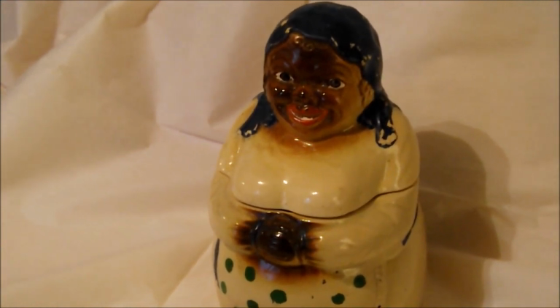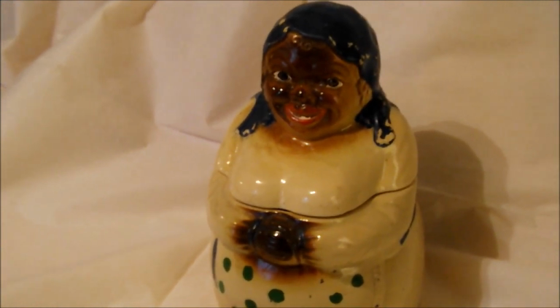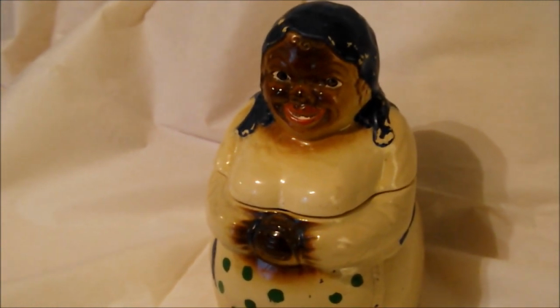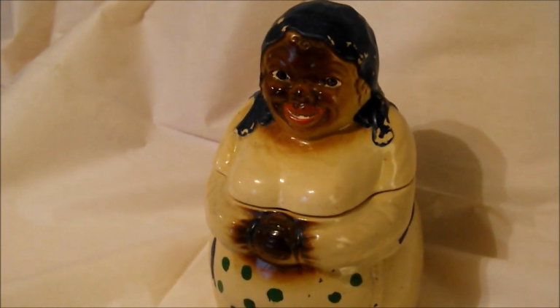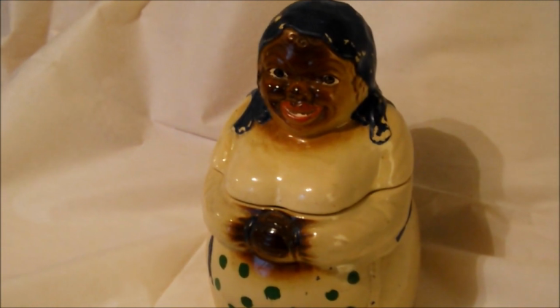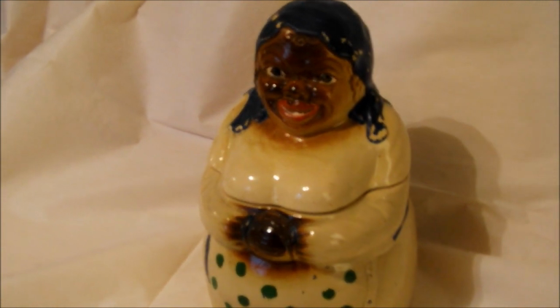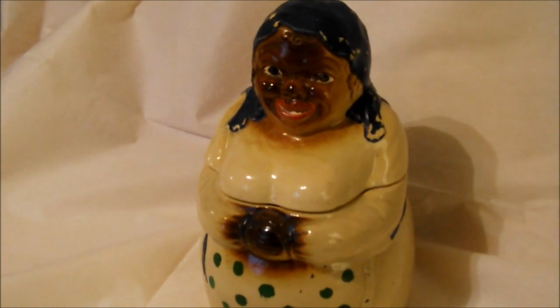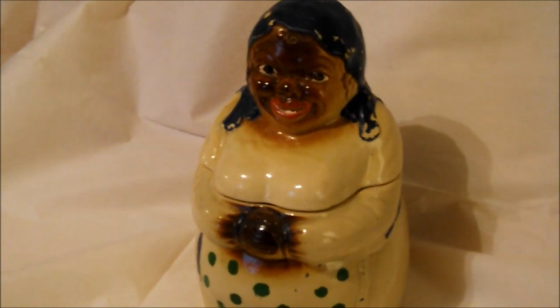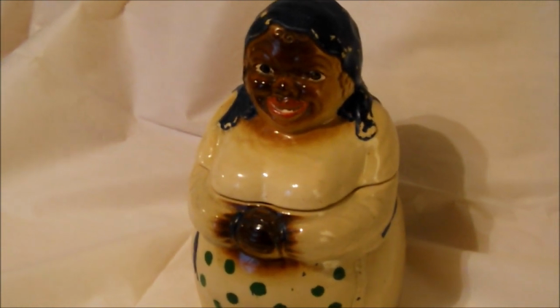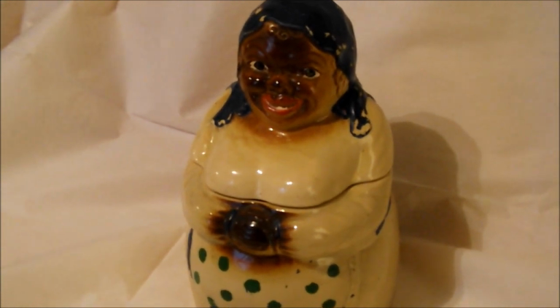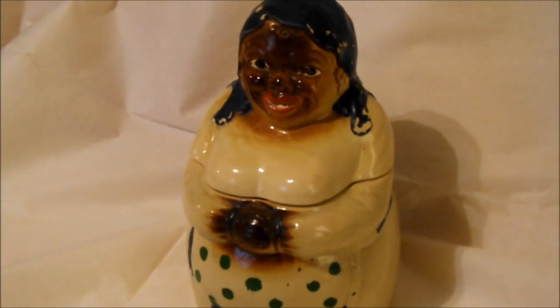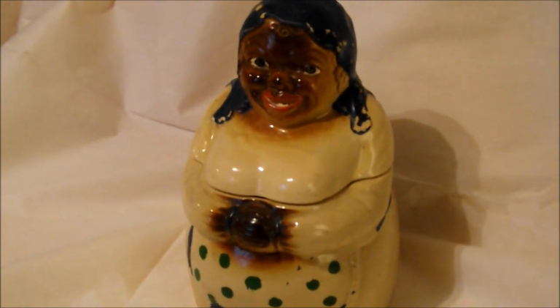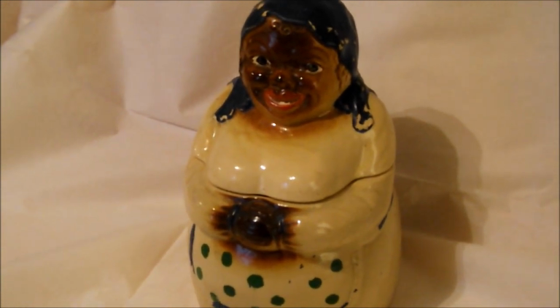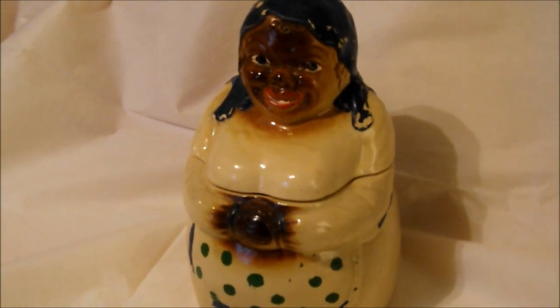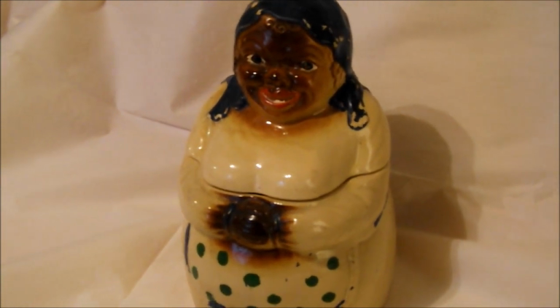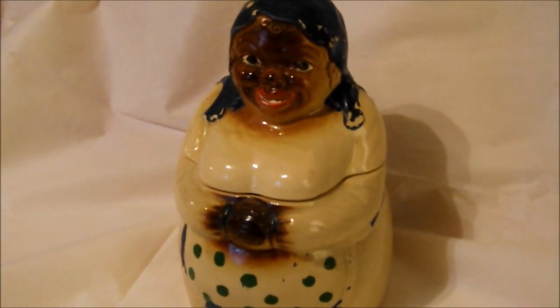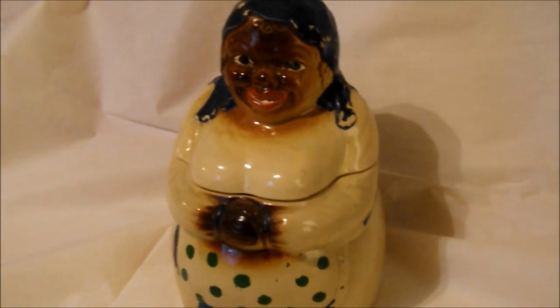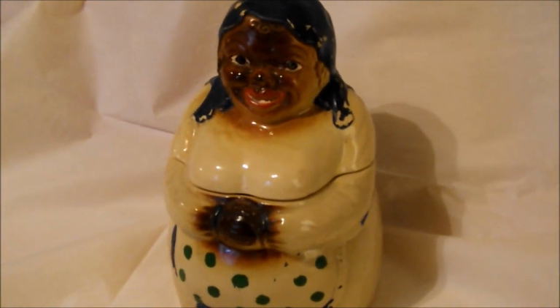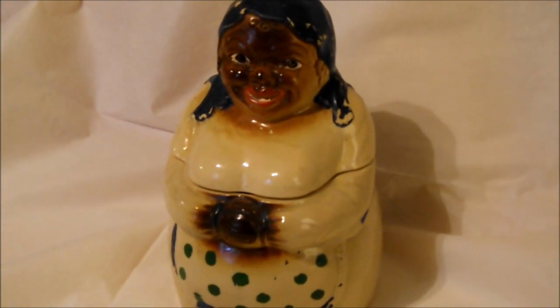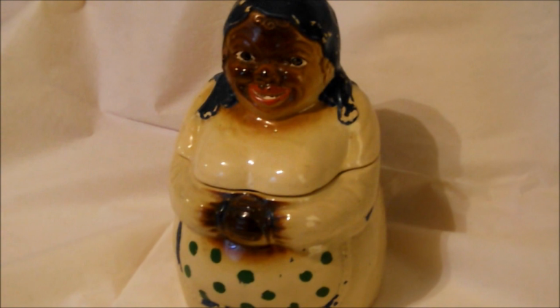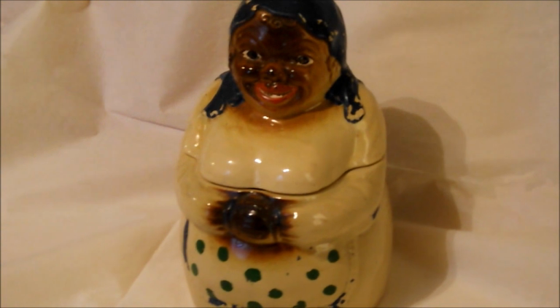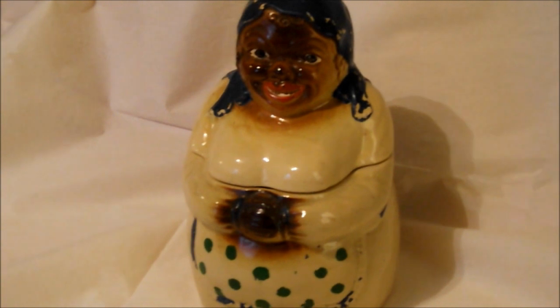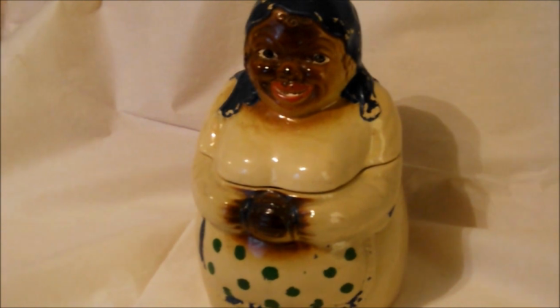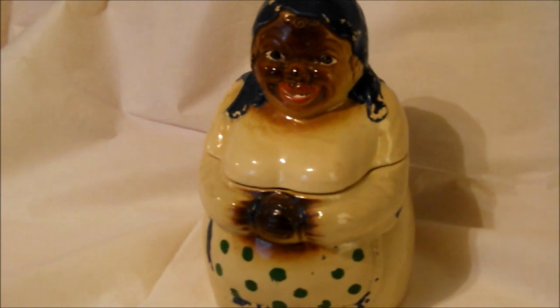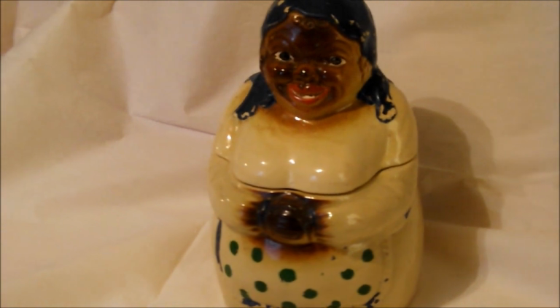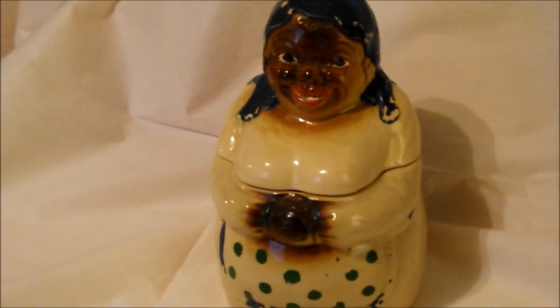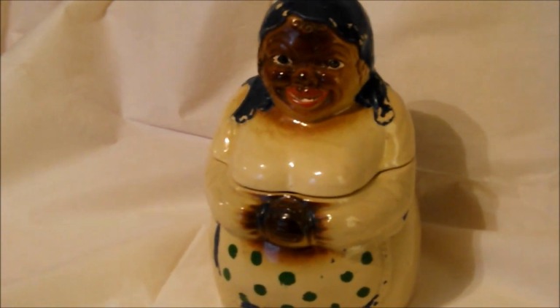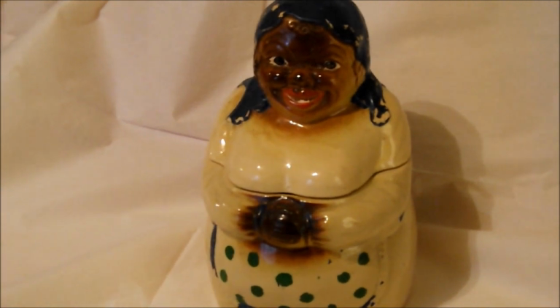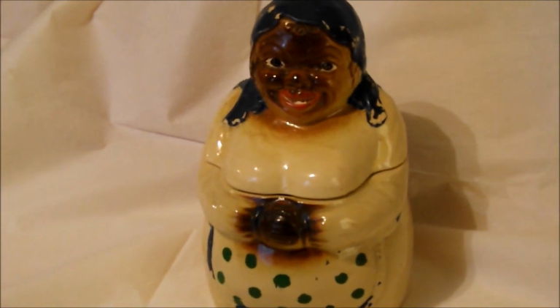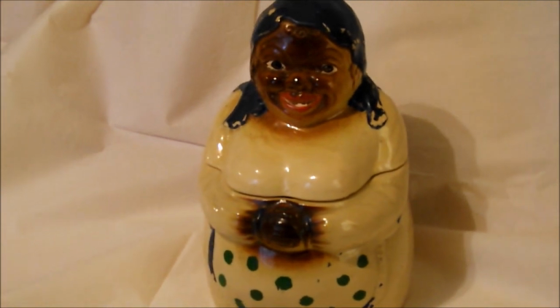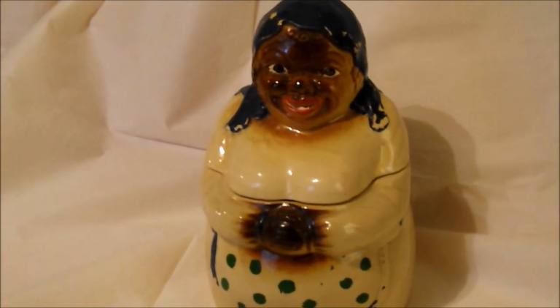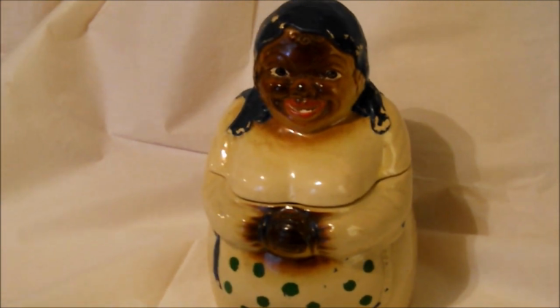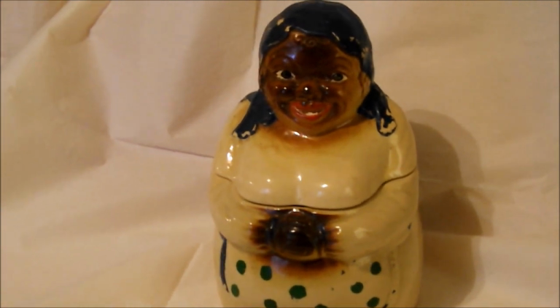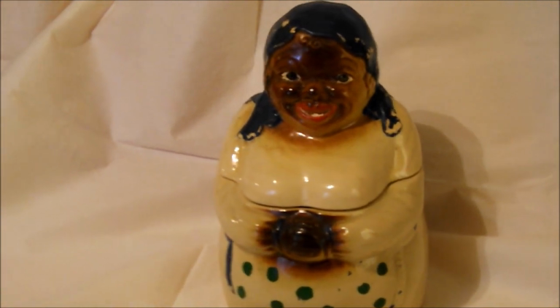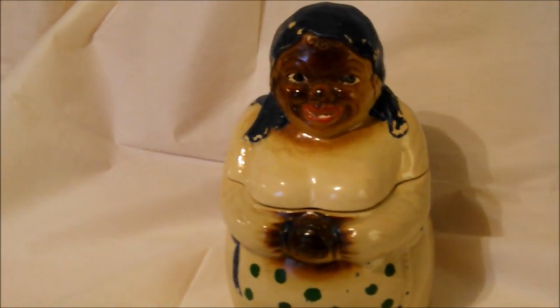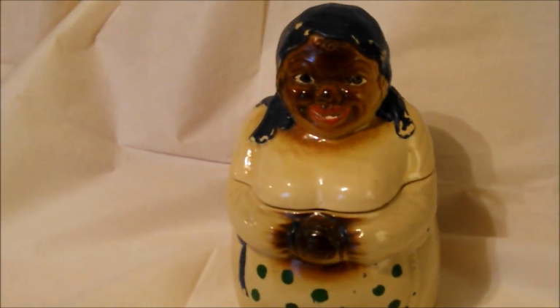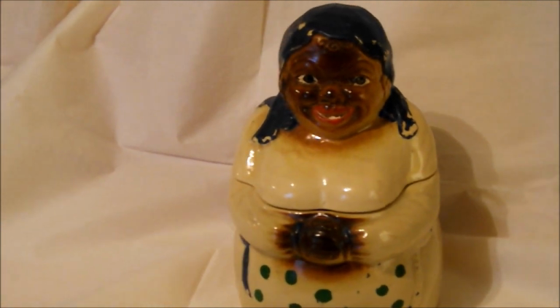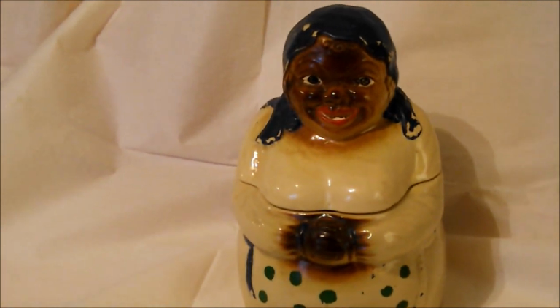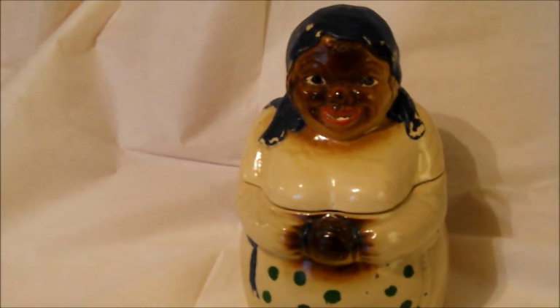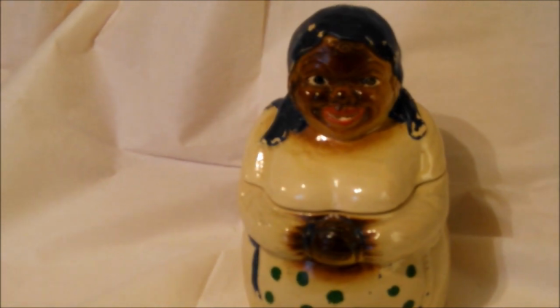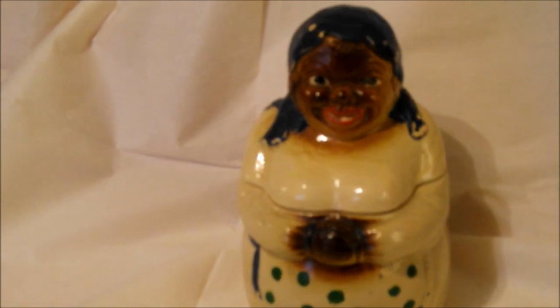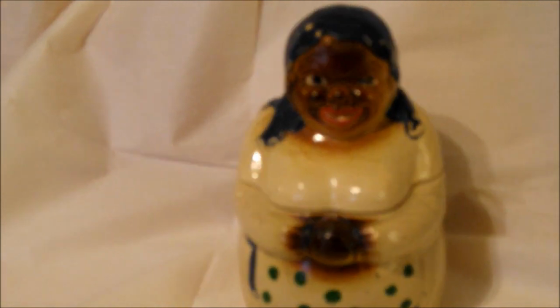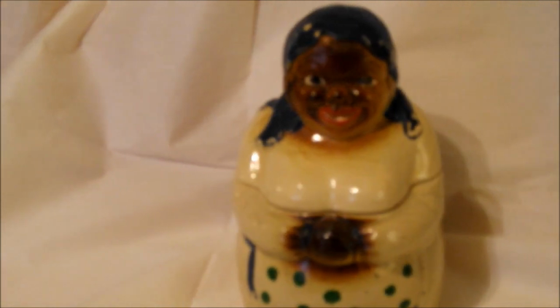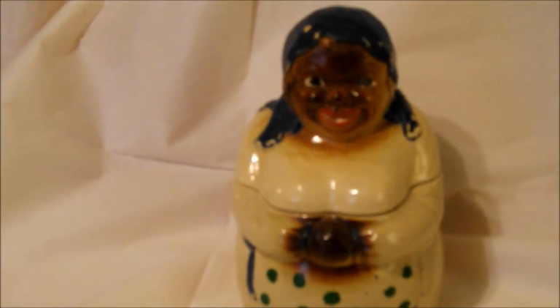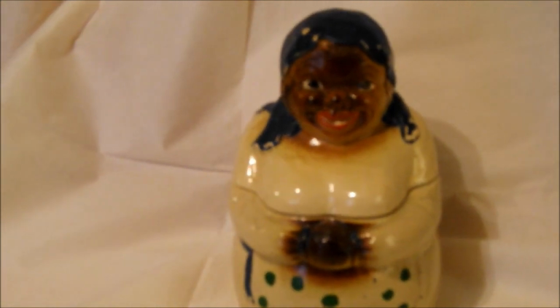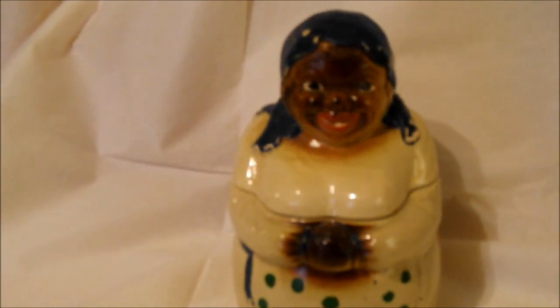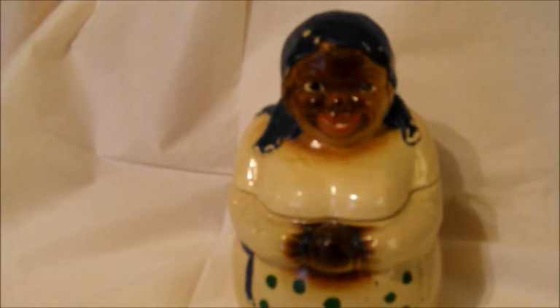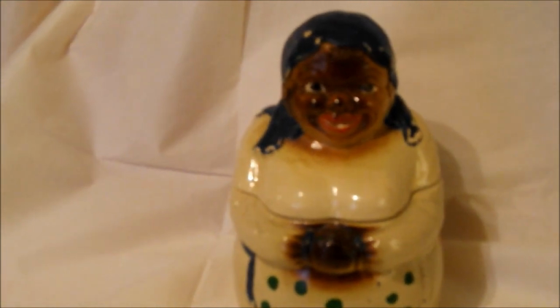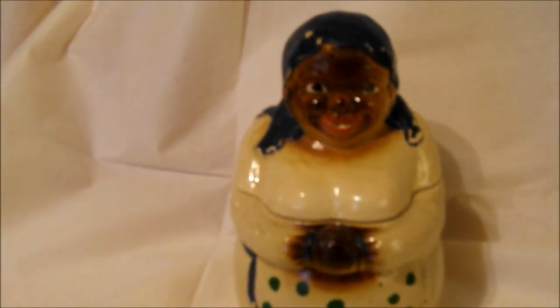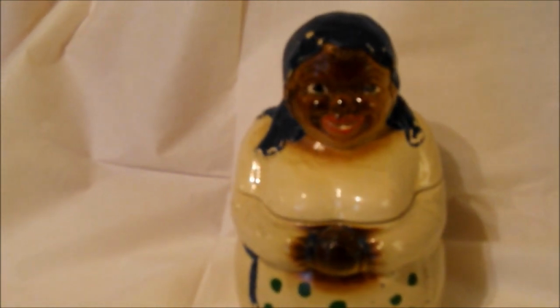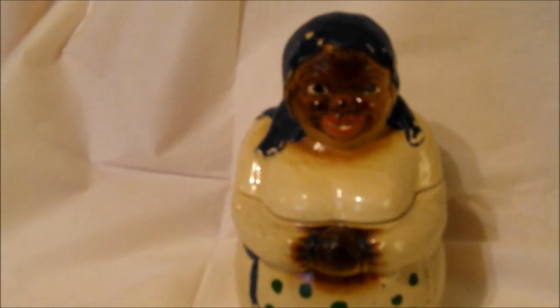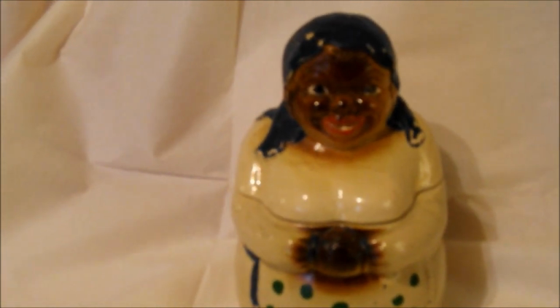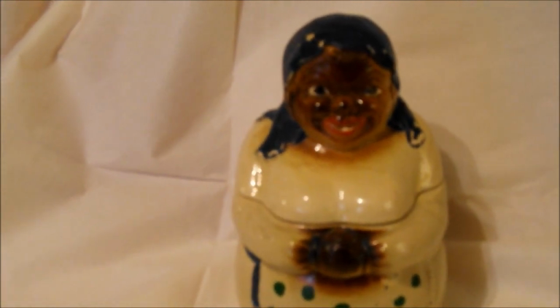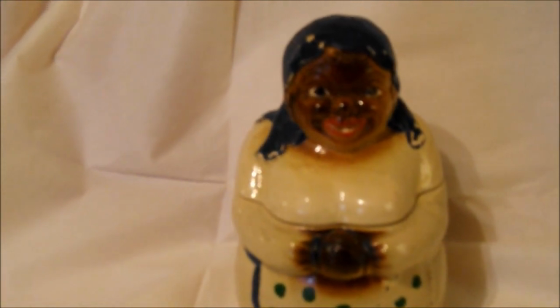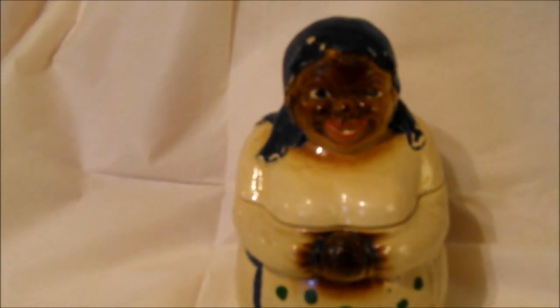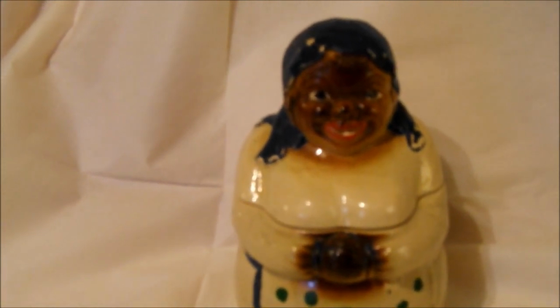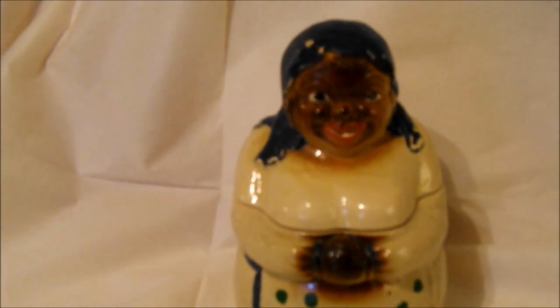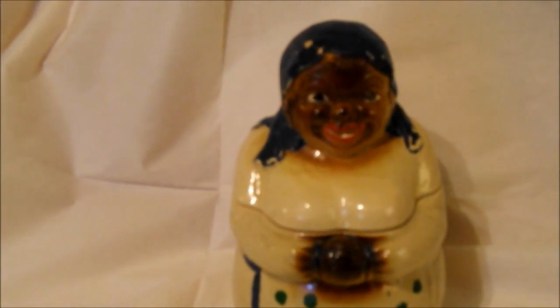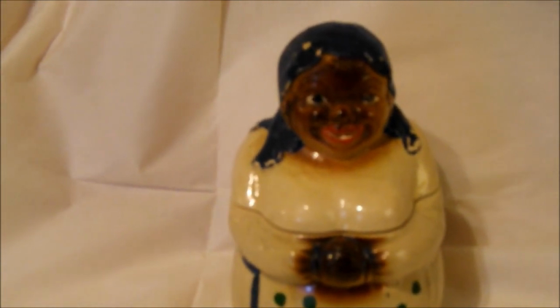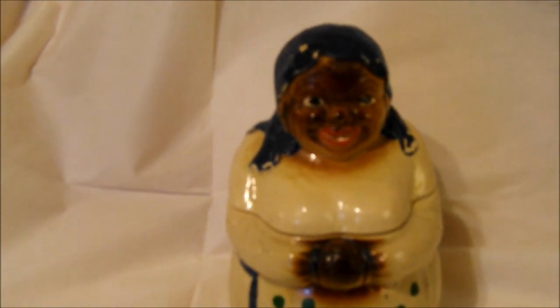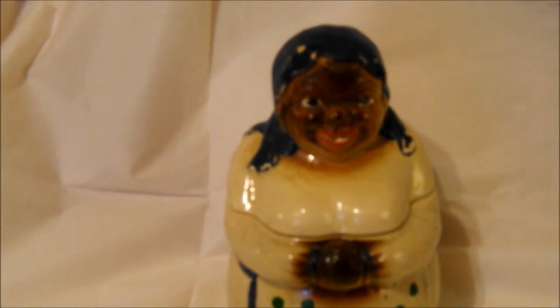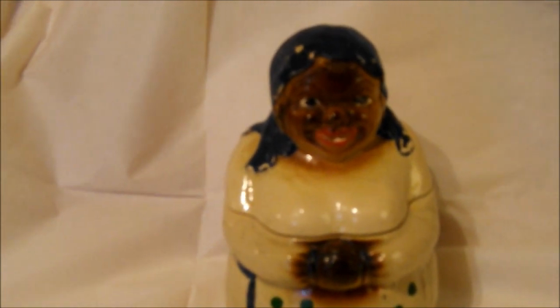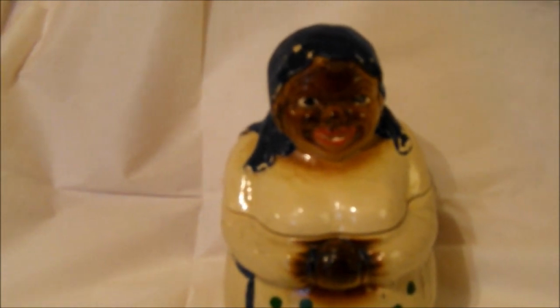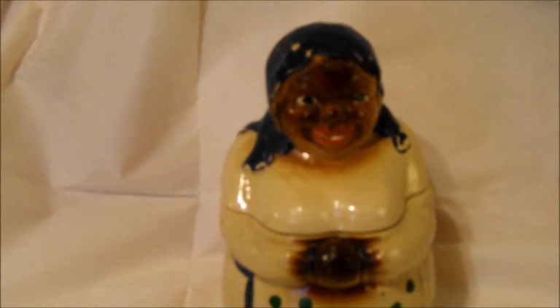I'm going to give you basic information to help you evaluate a cookie jar to determine whether or not it is vintage or new.